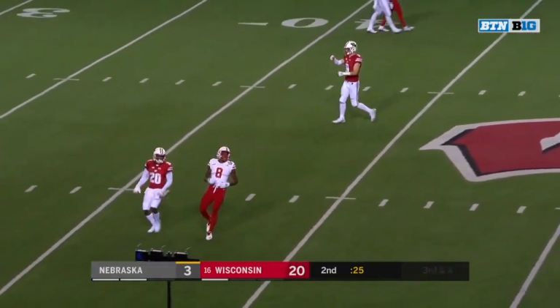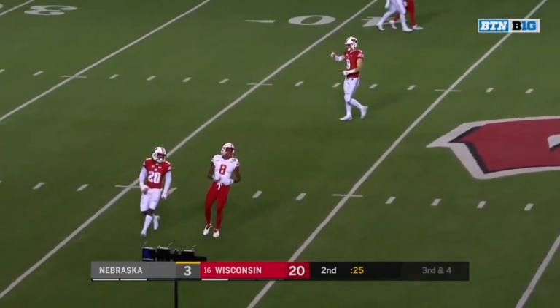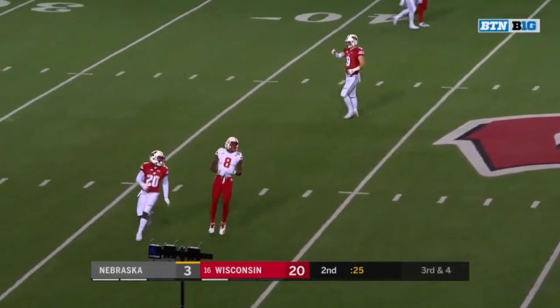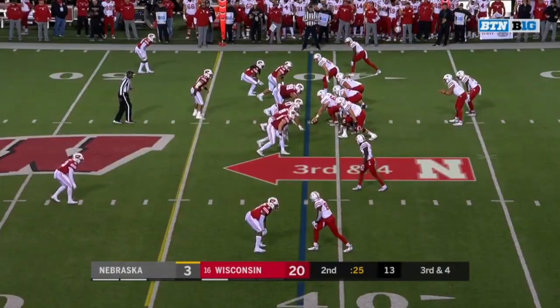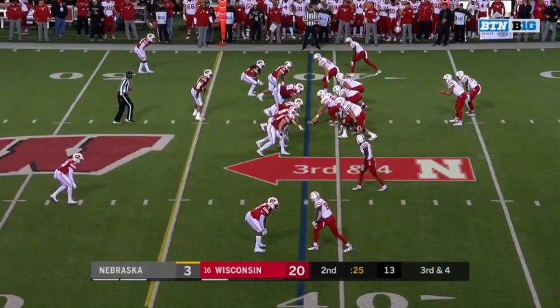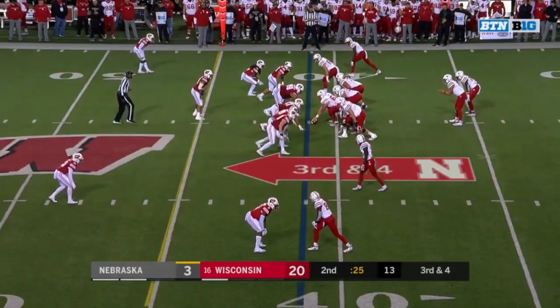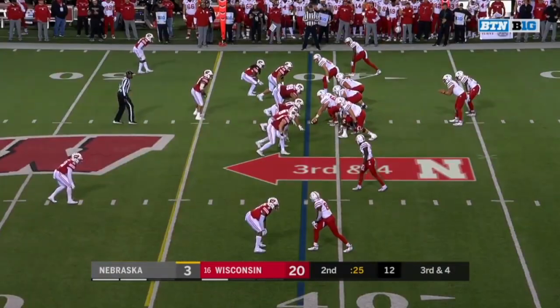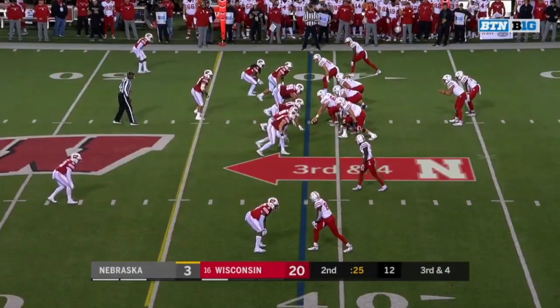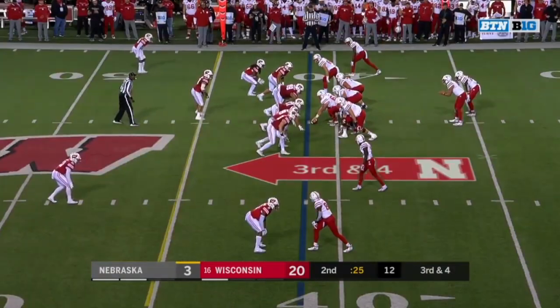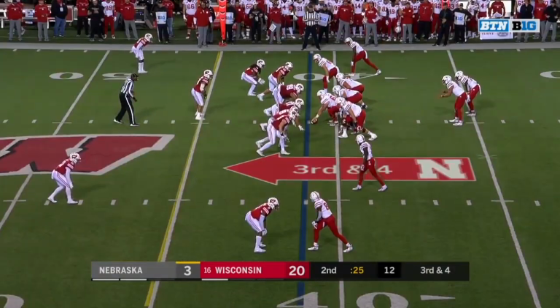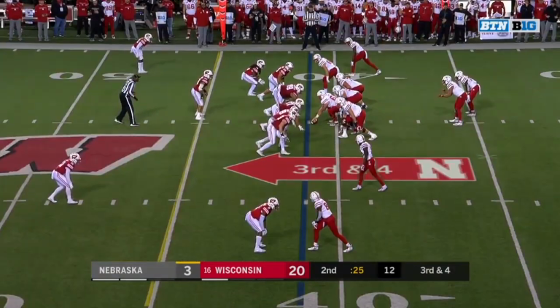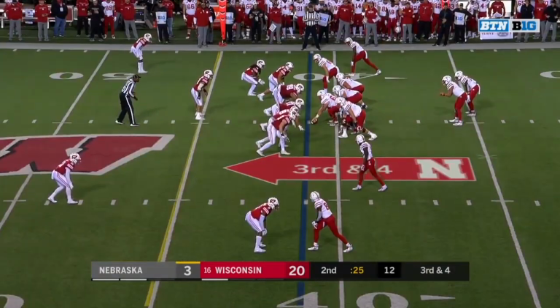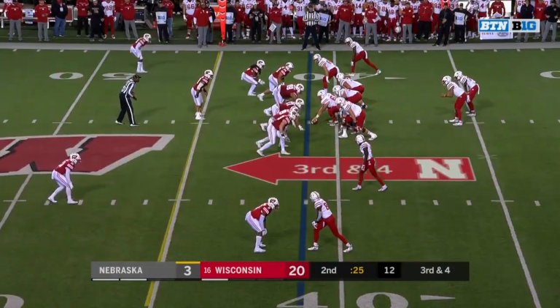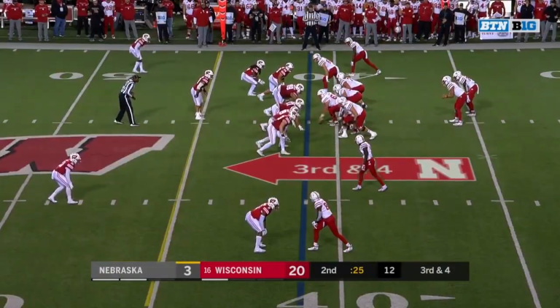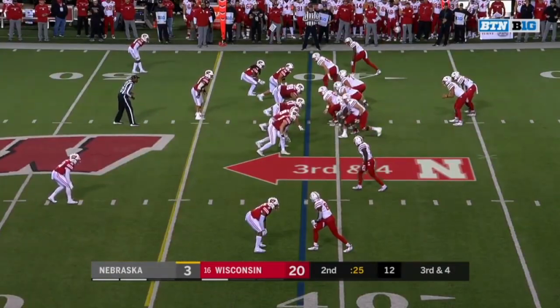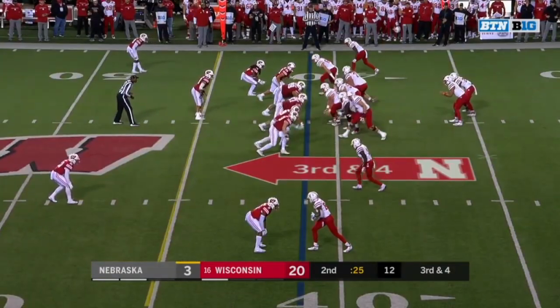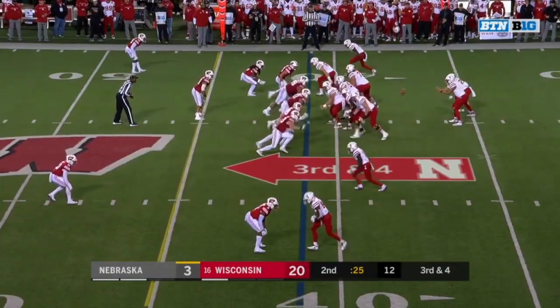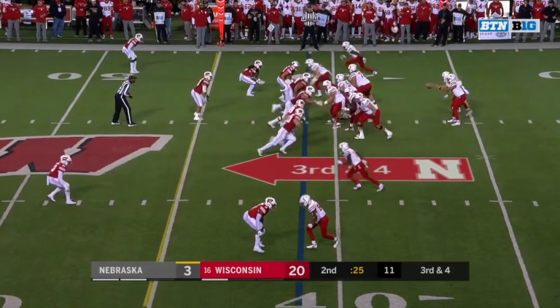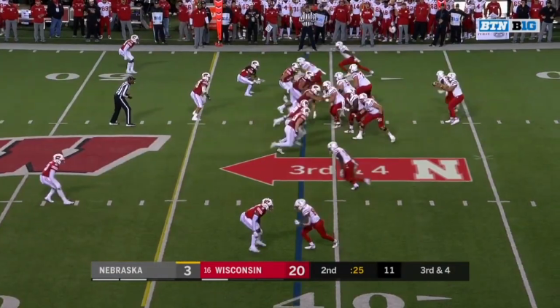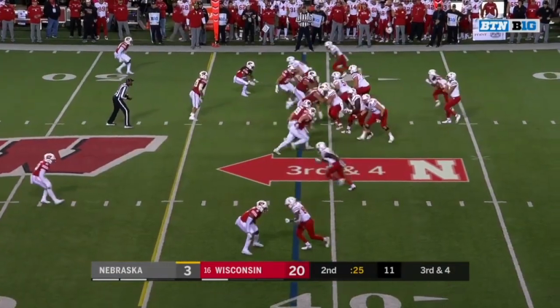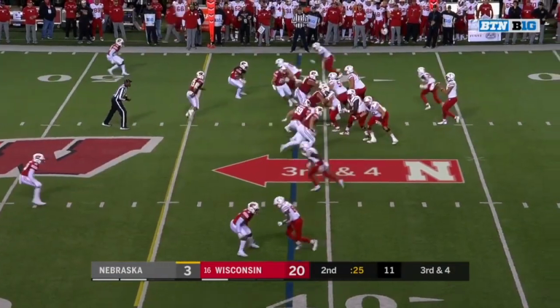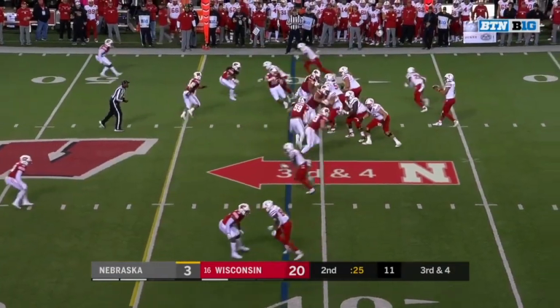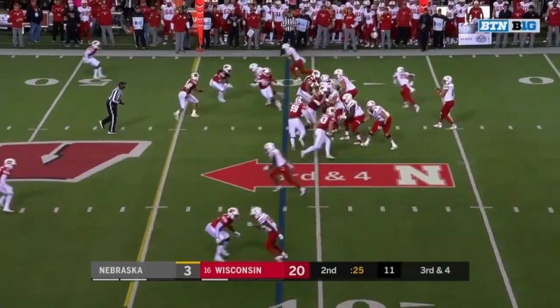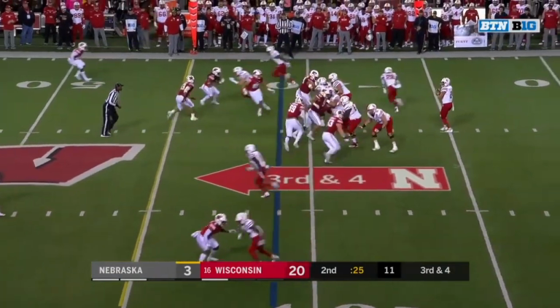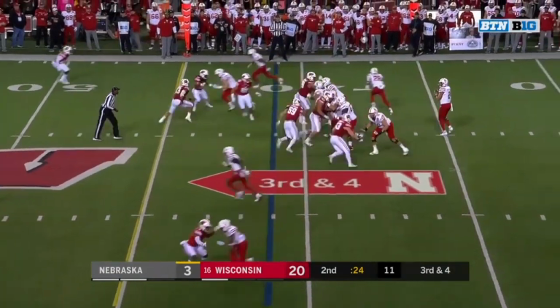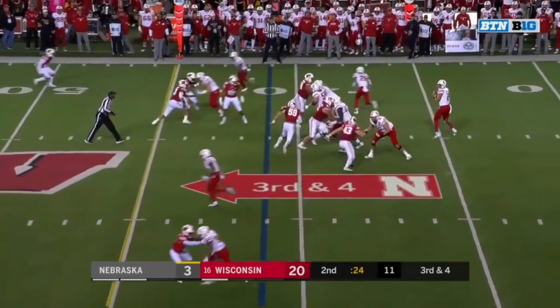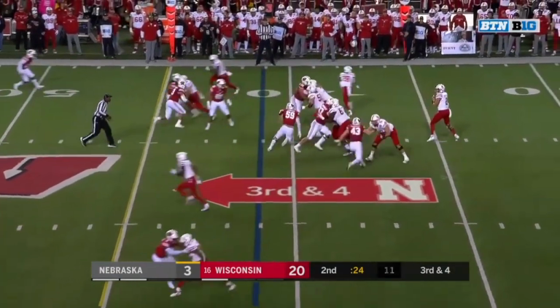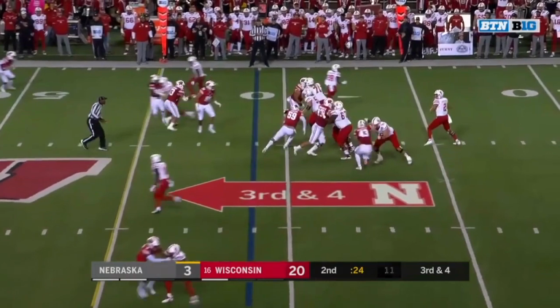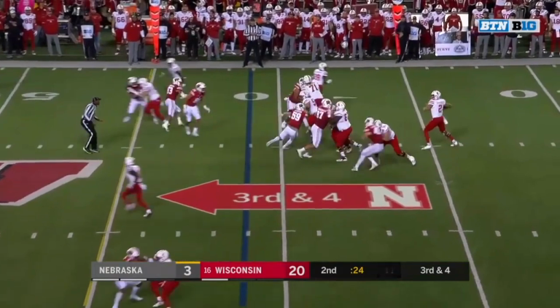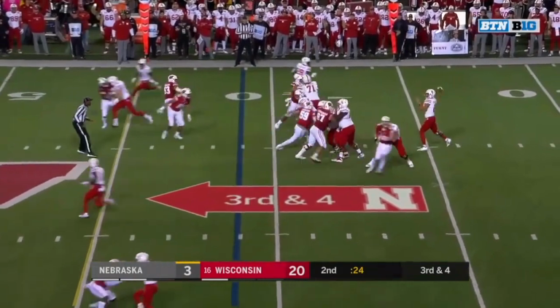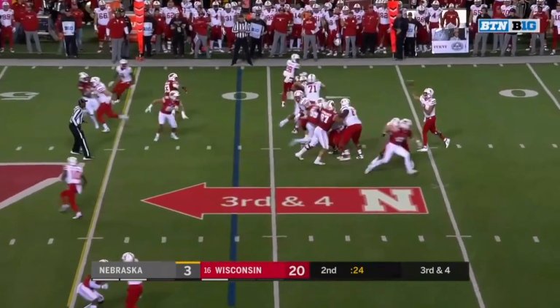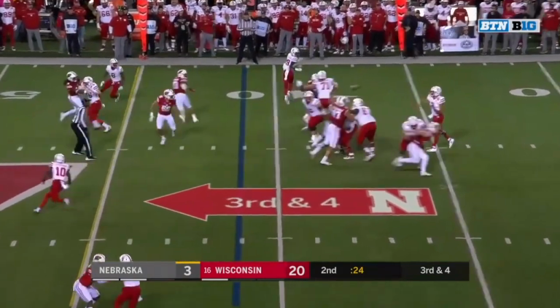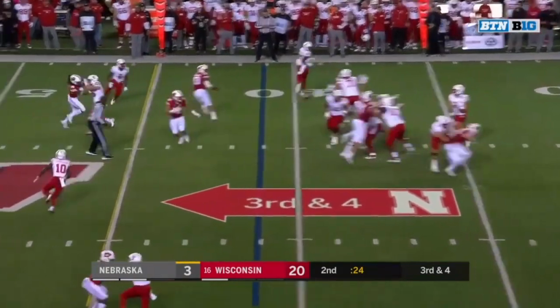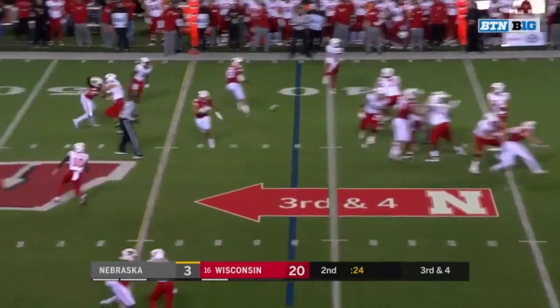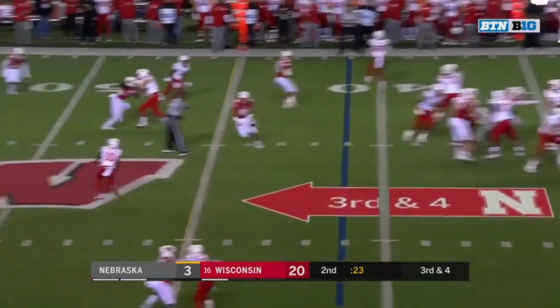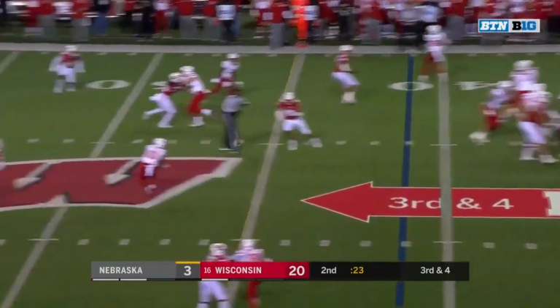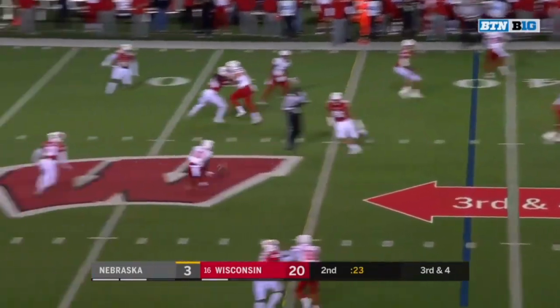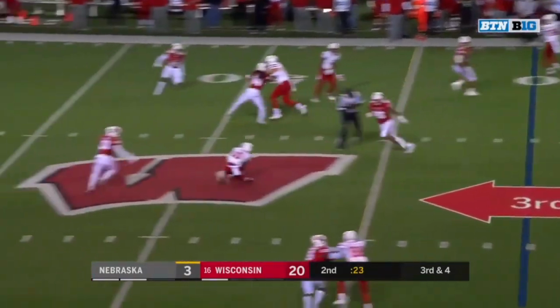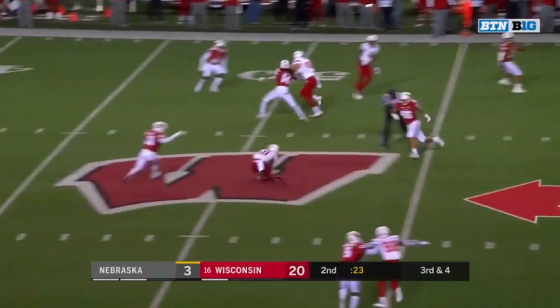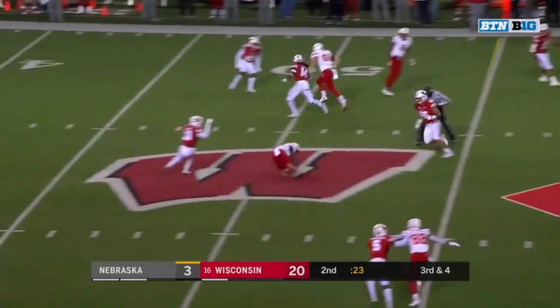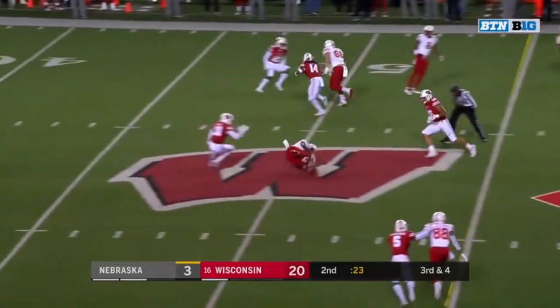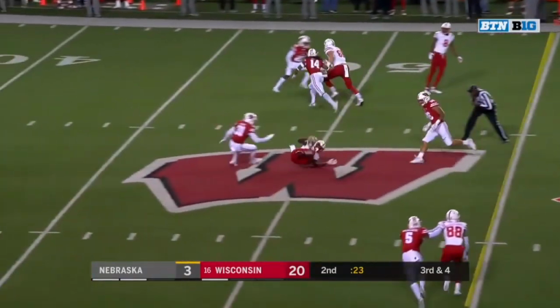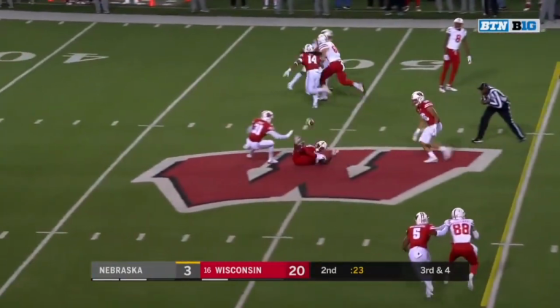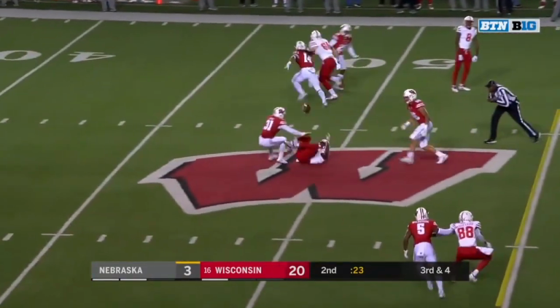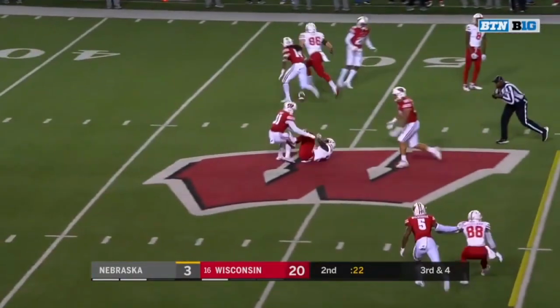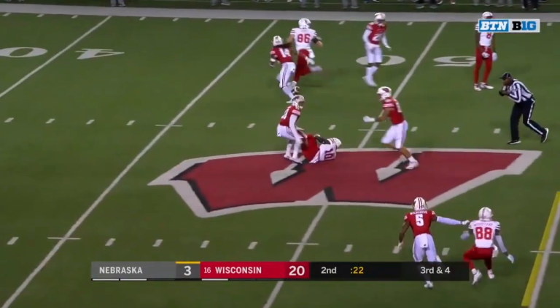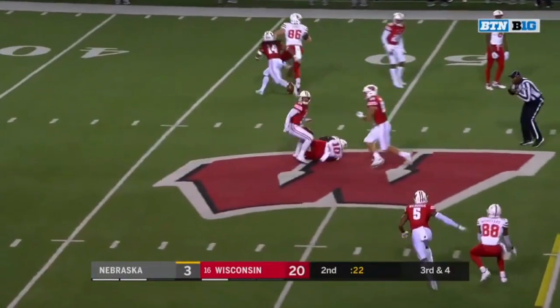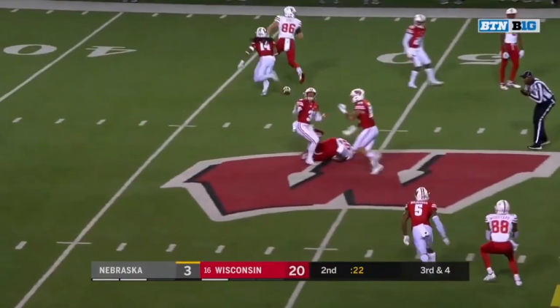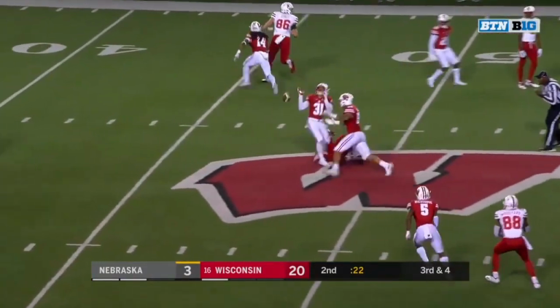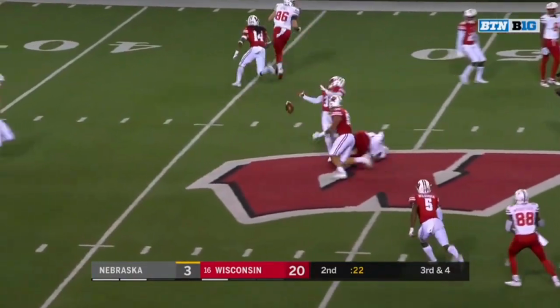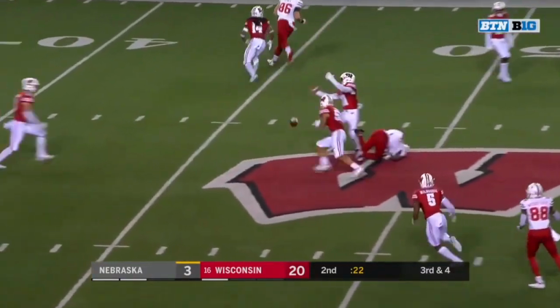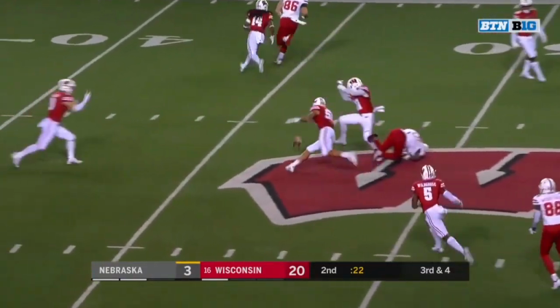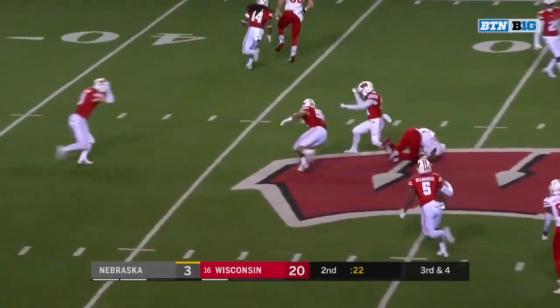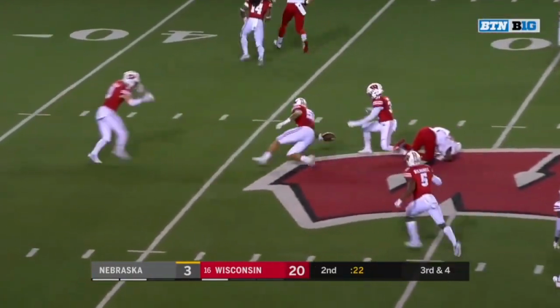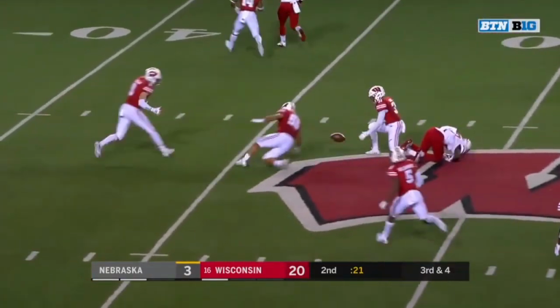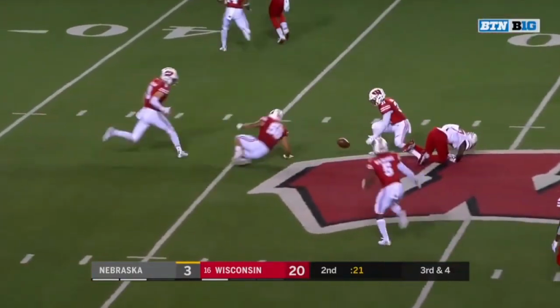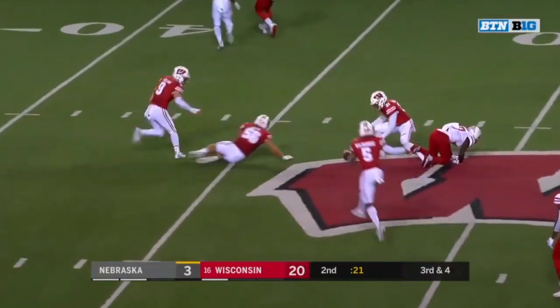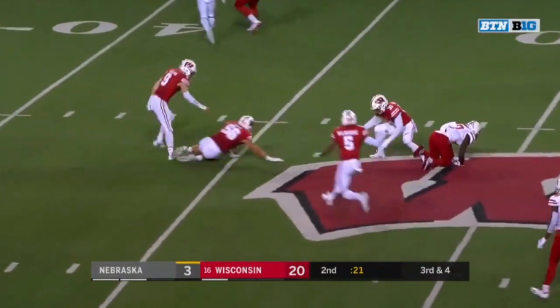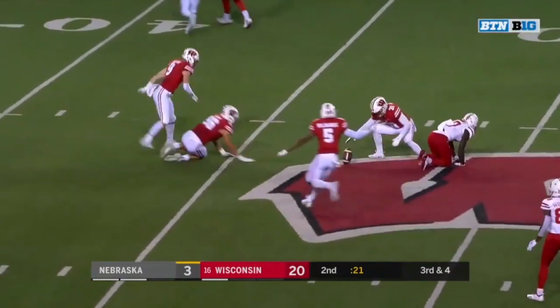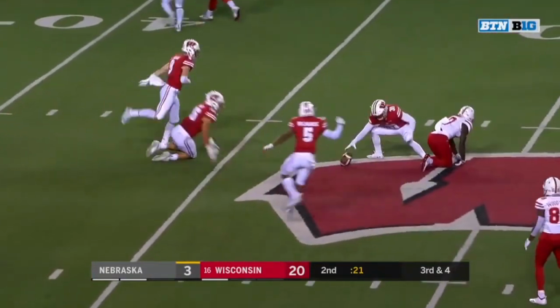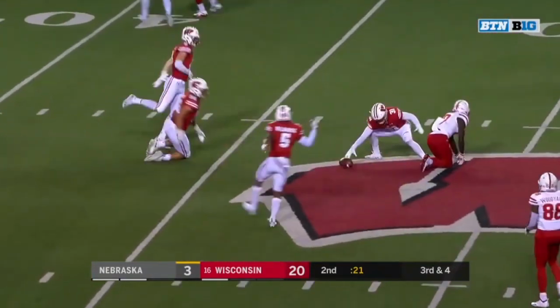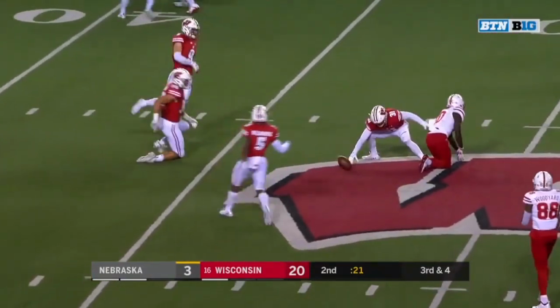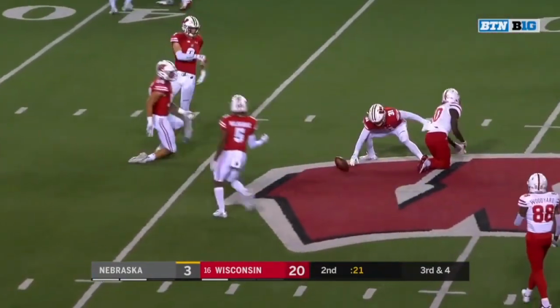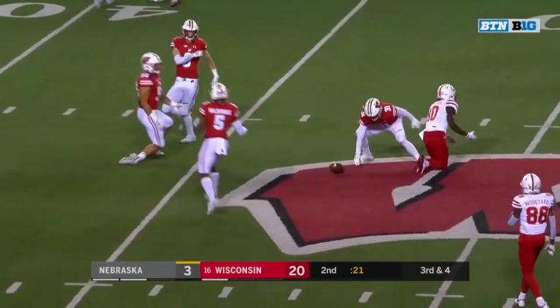Nebraska — Martinez on the bus. Third down and four, Martinez to Spielman — cannot pull it in.